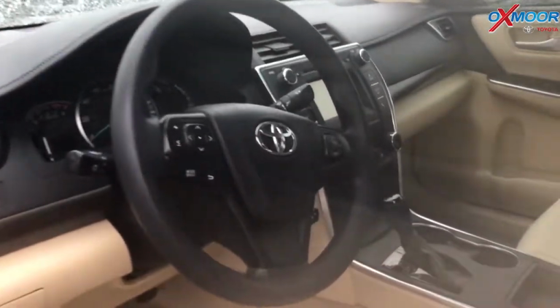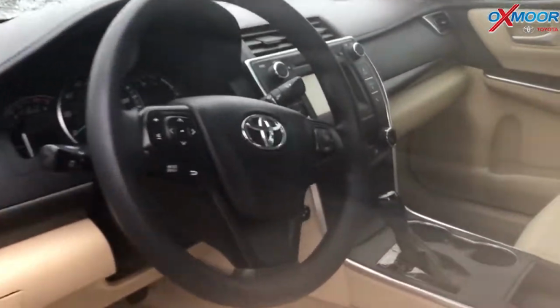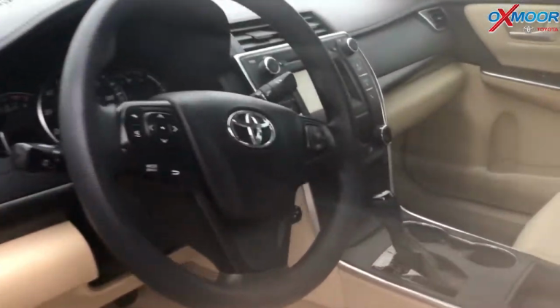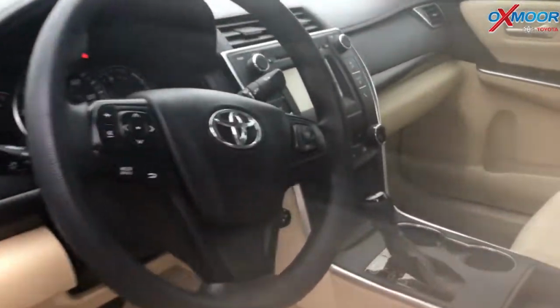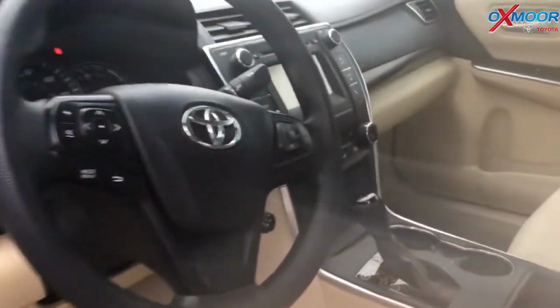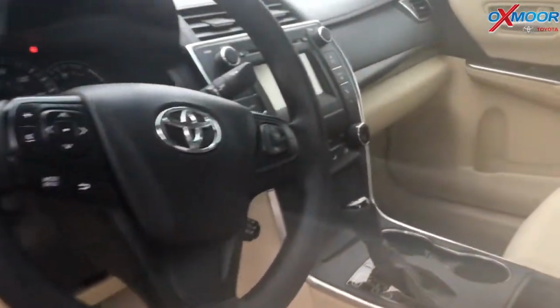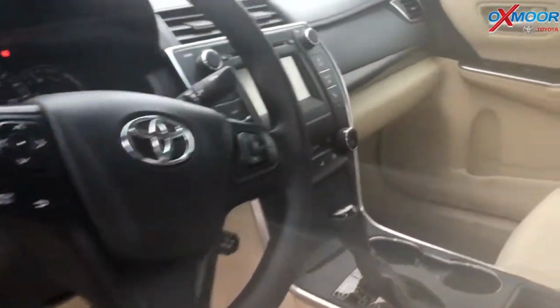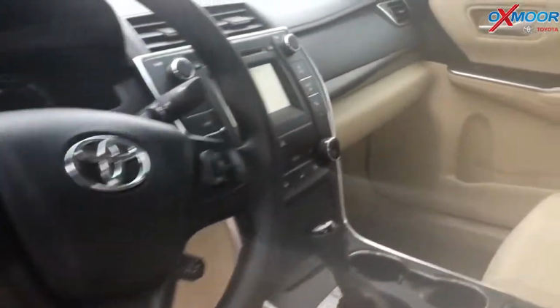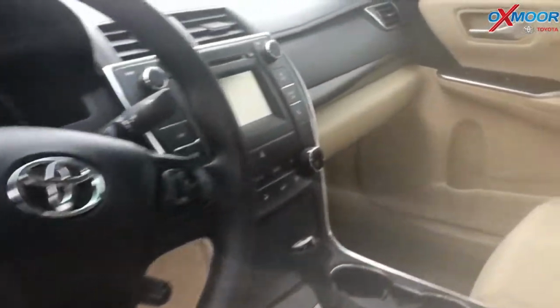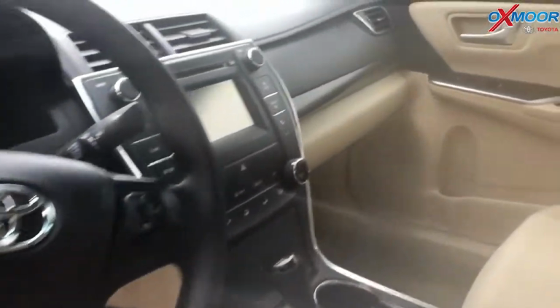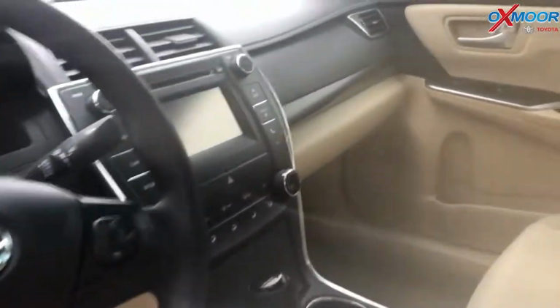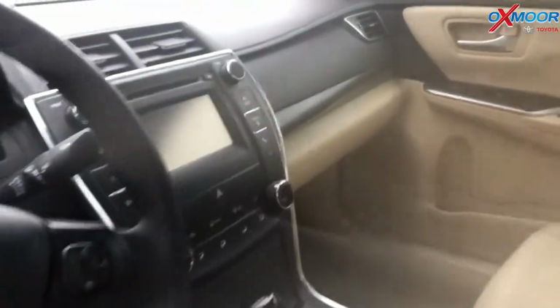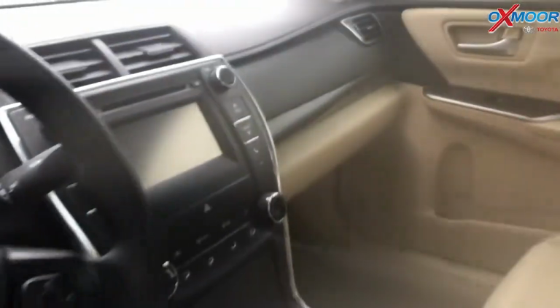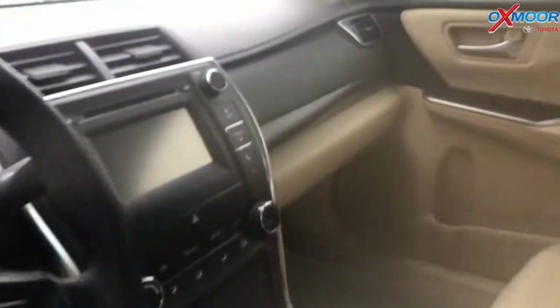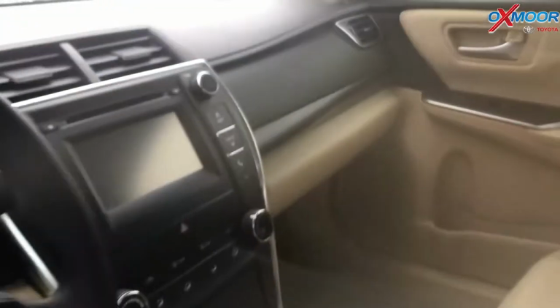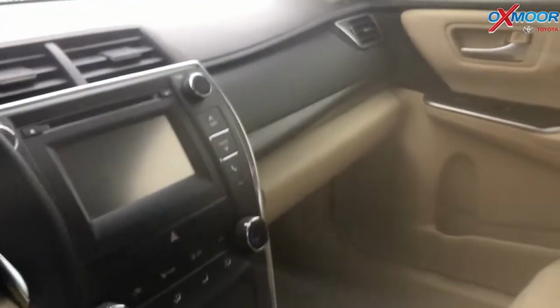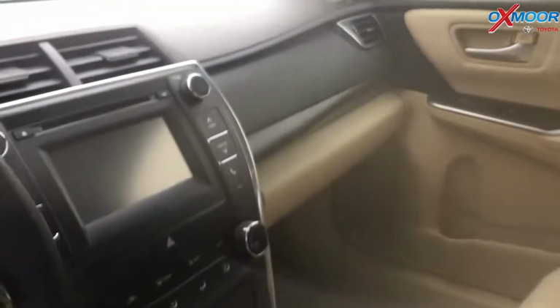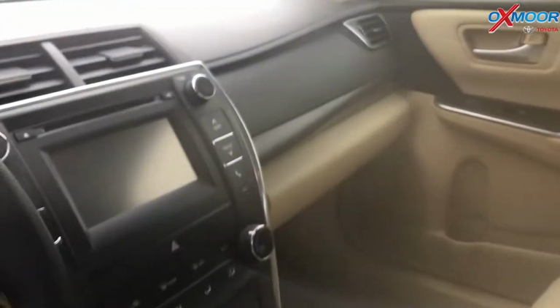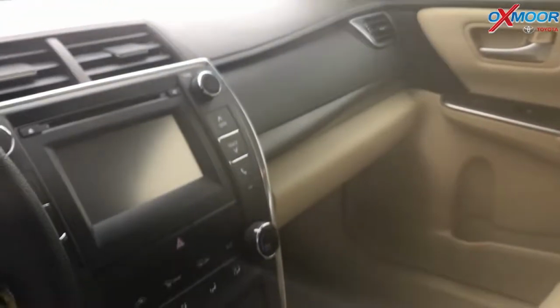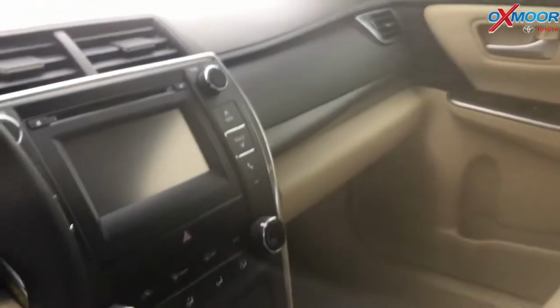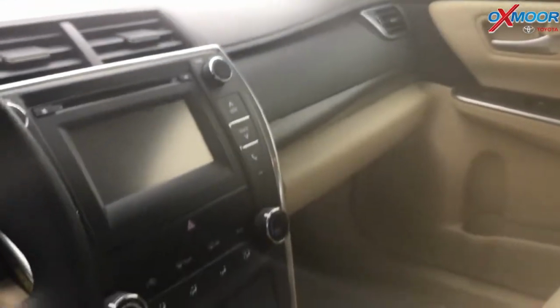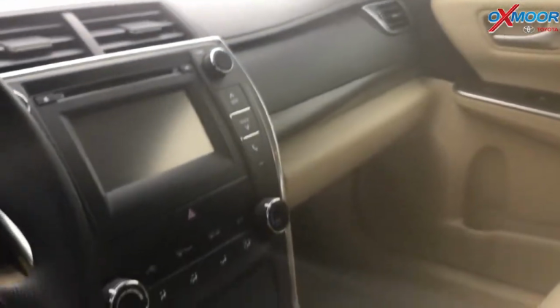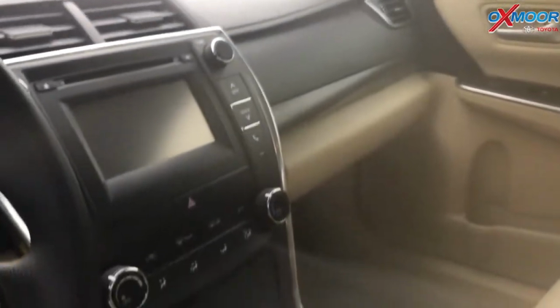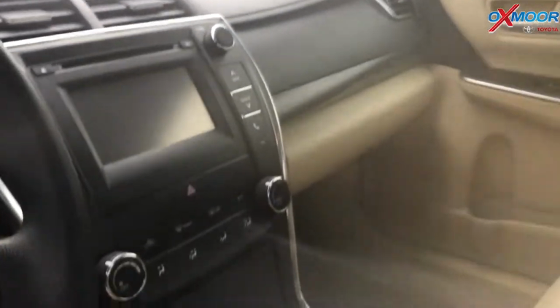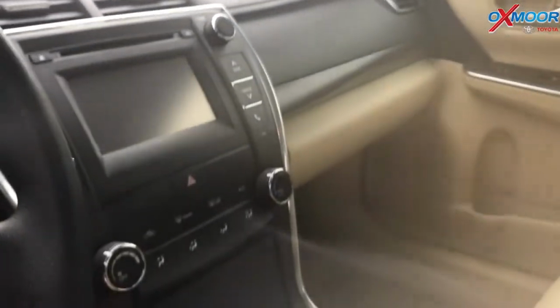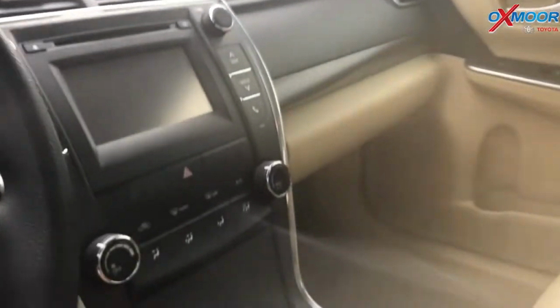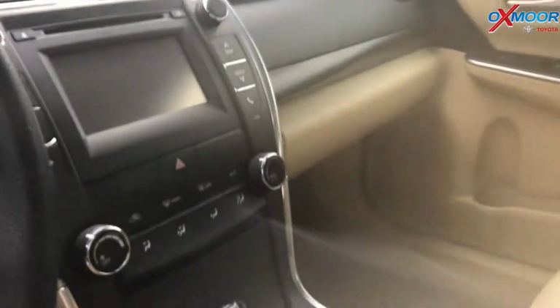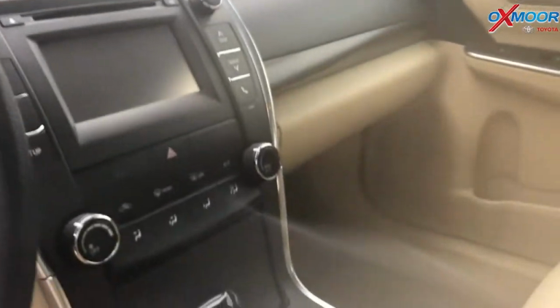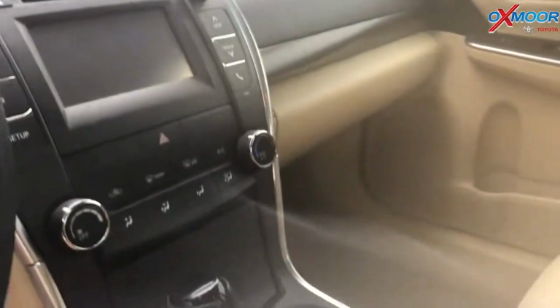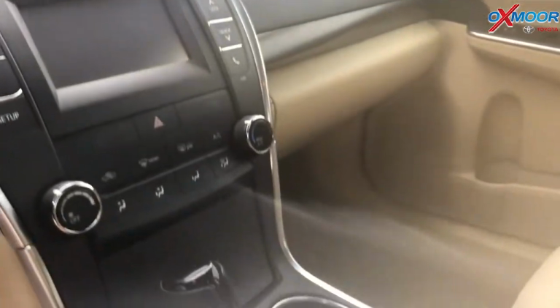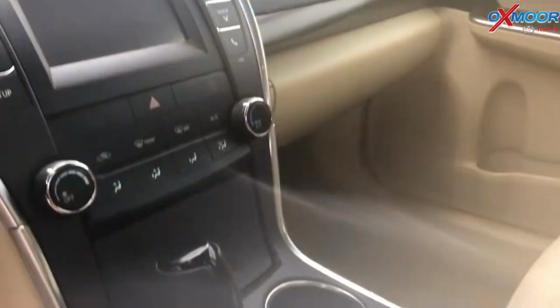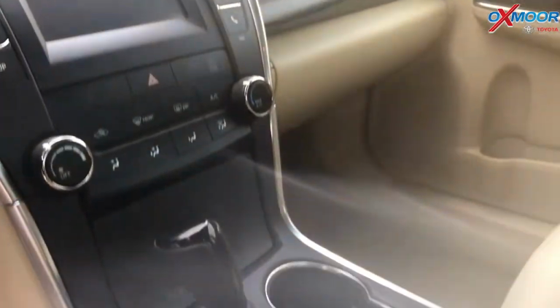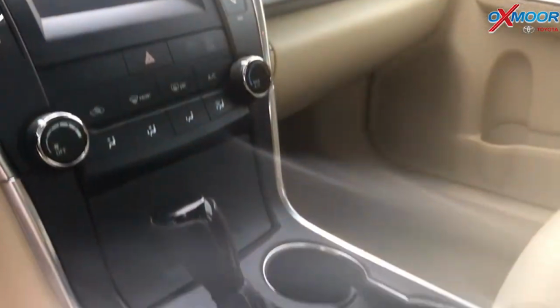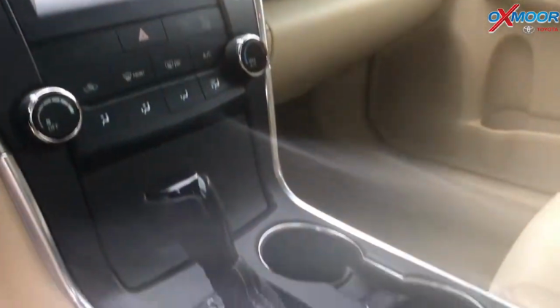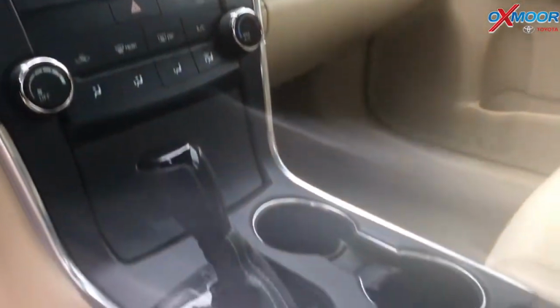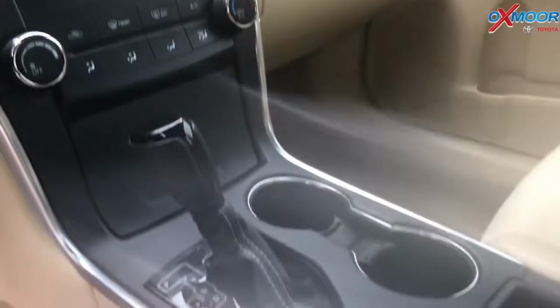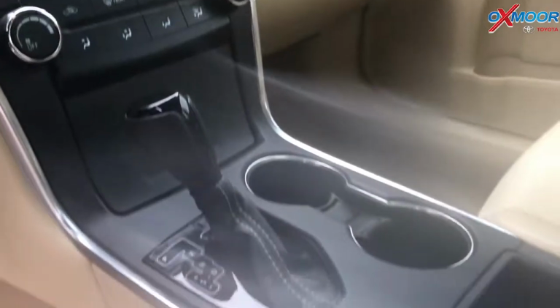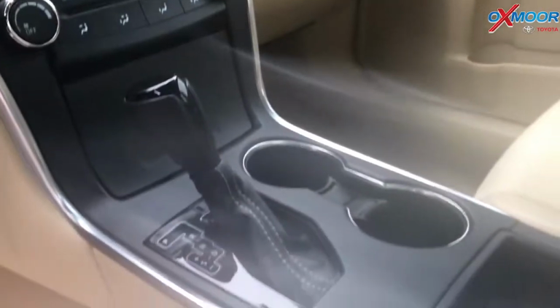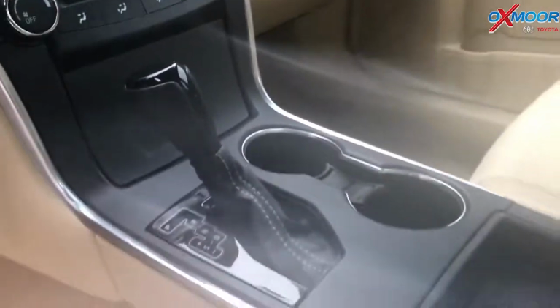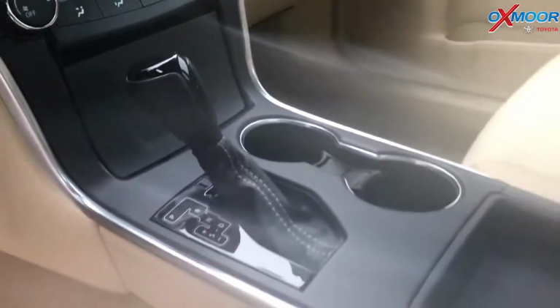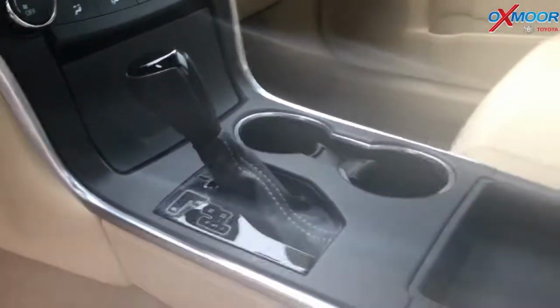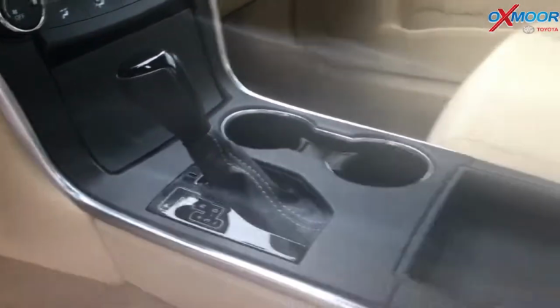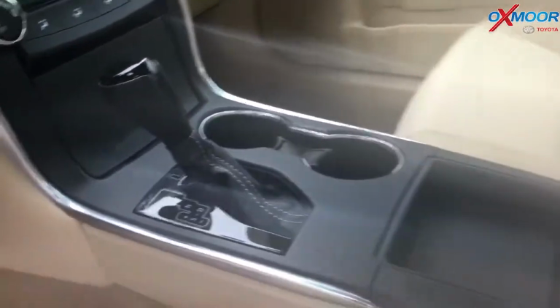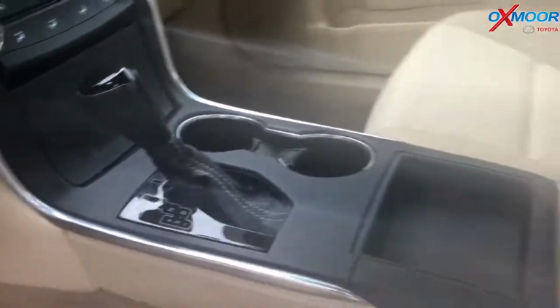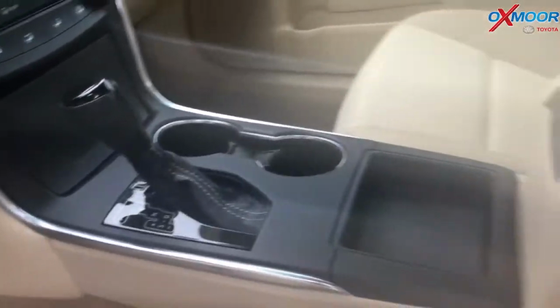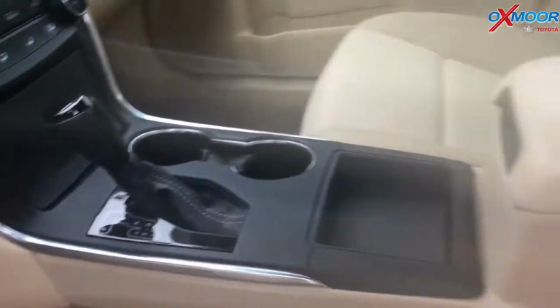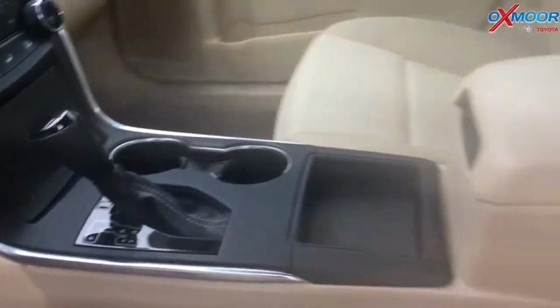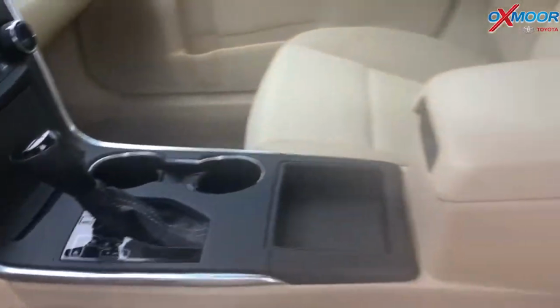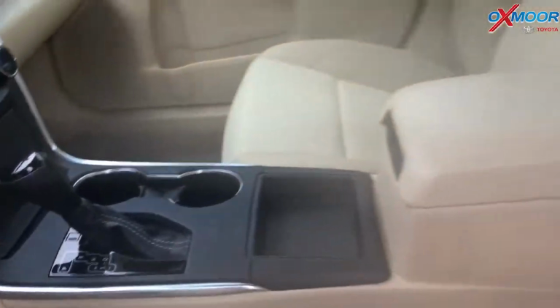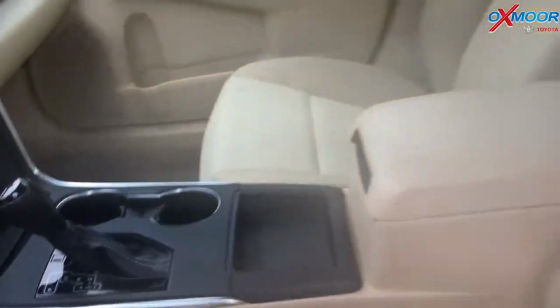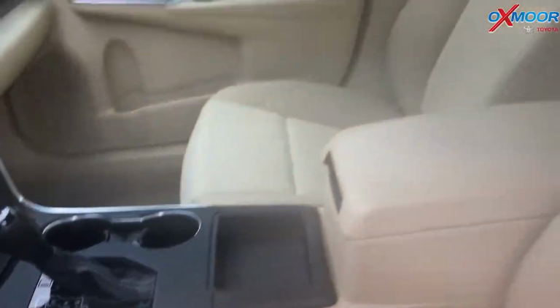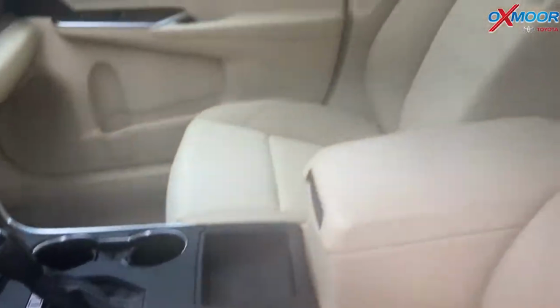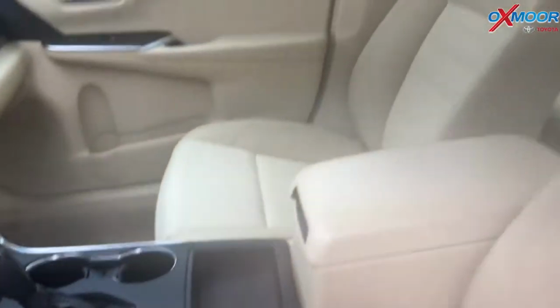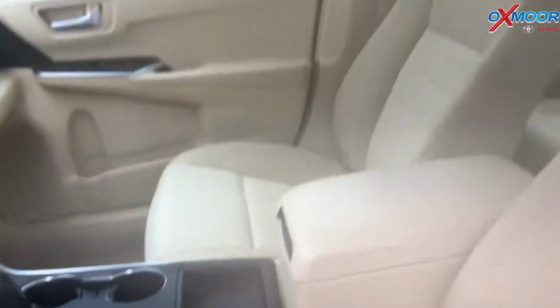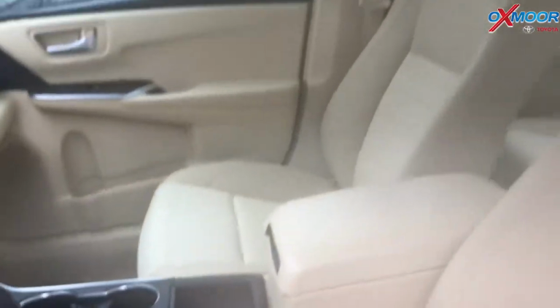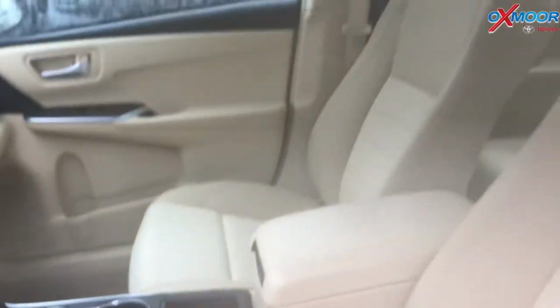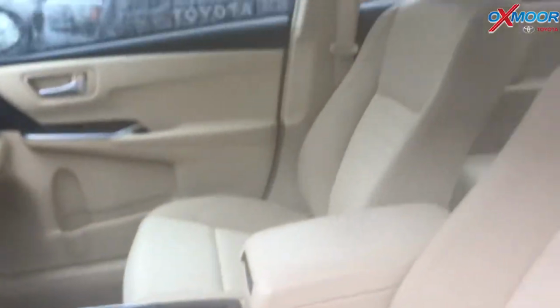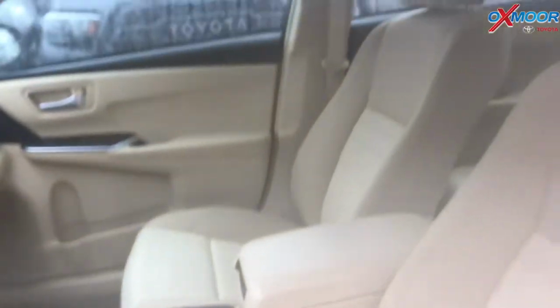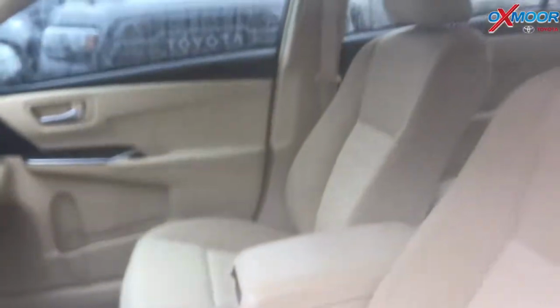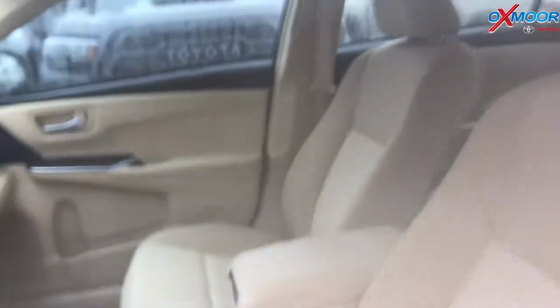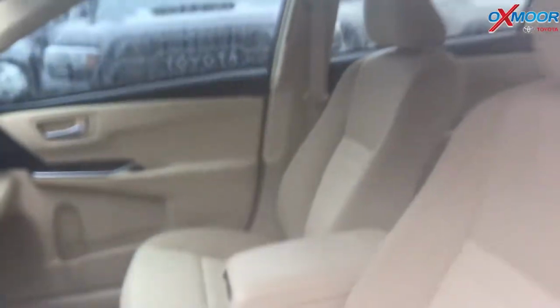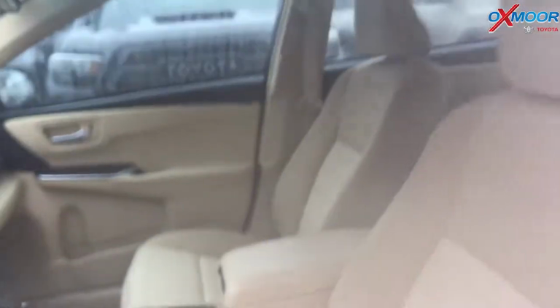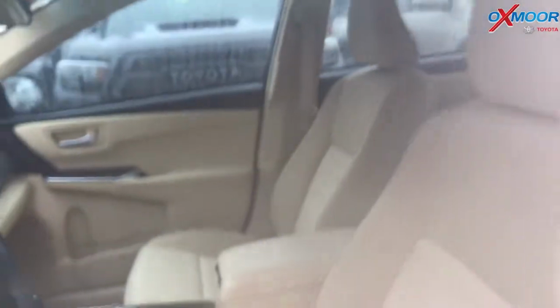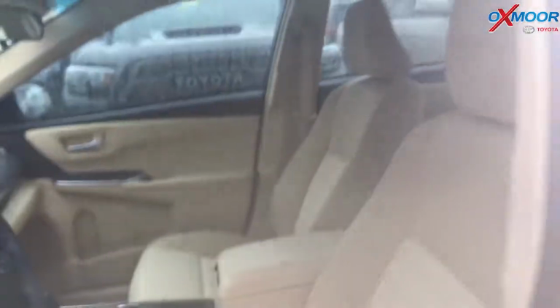Interior is tan. Mileage is 47,273. Price is $15,700.